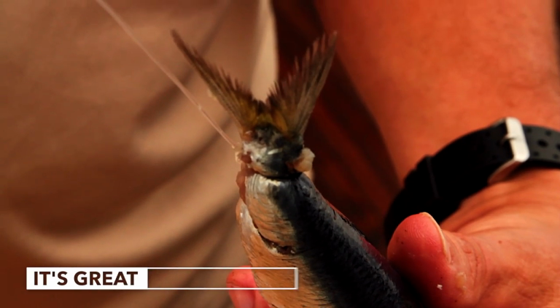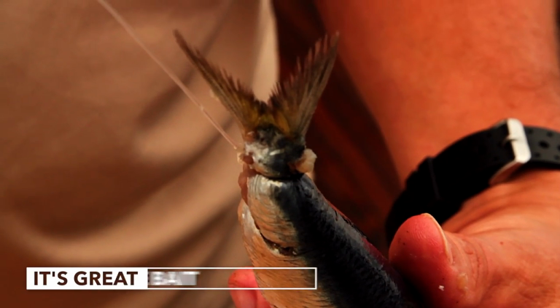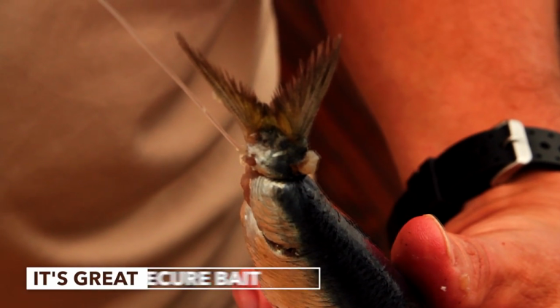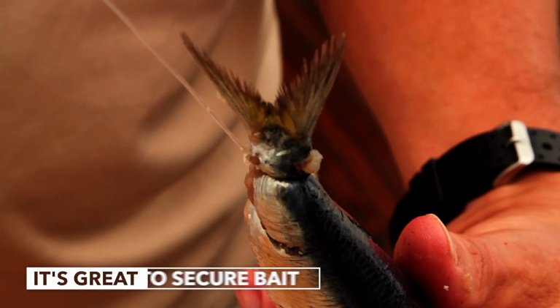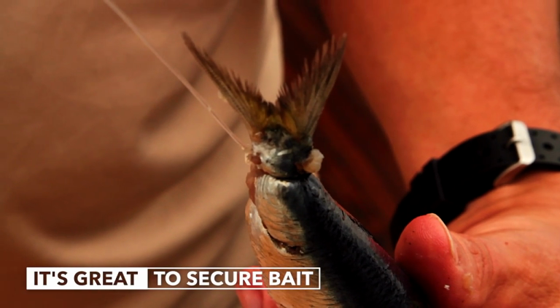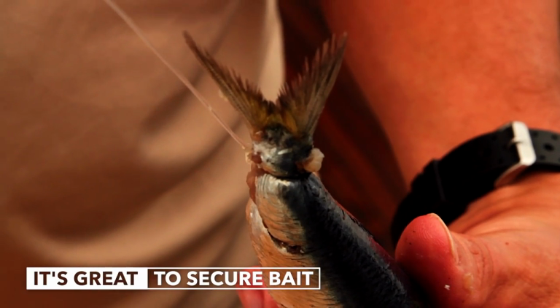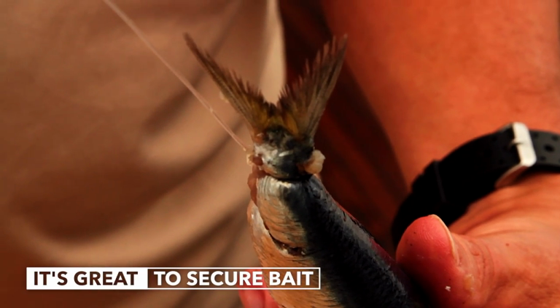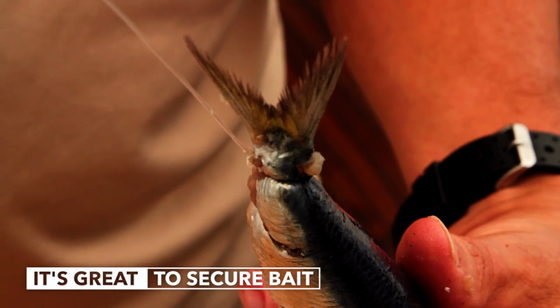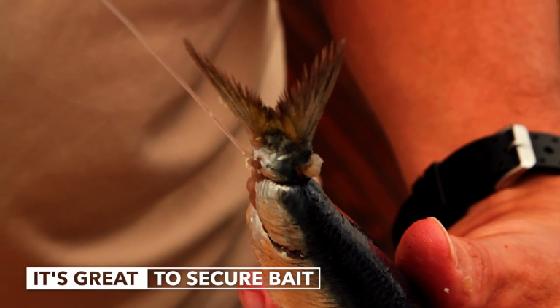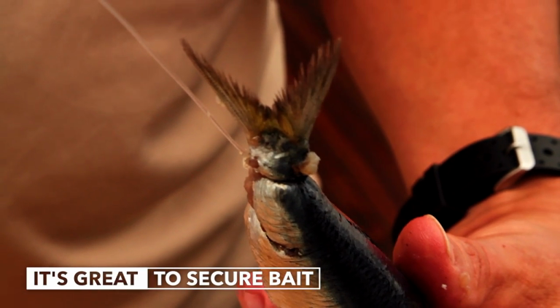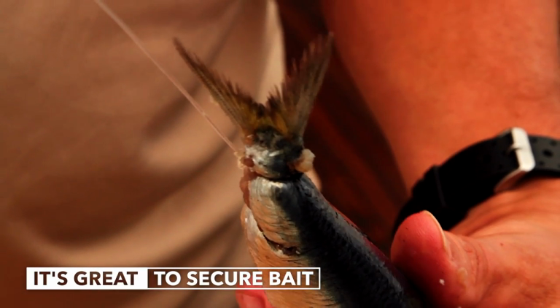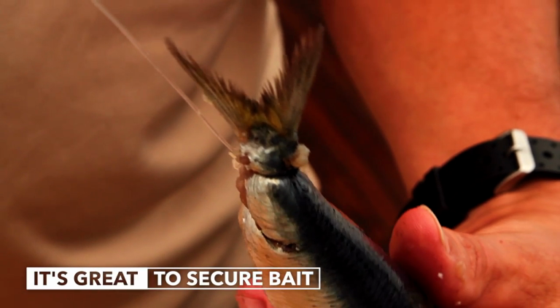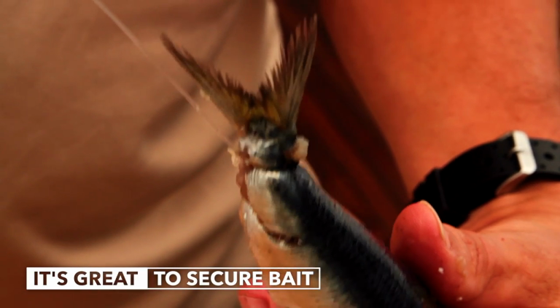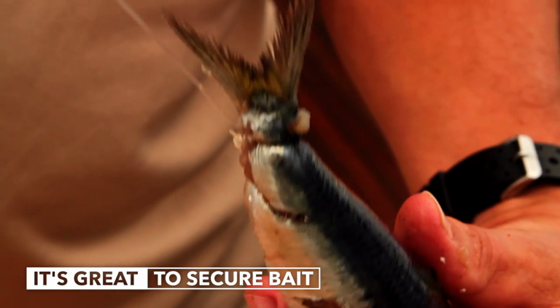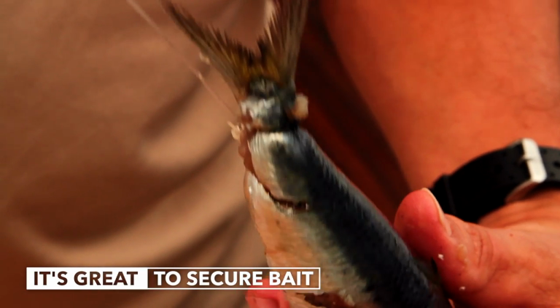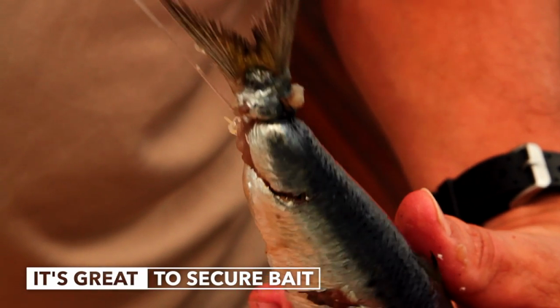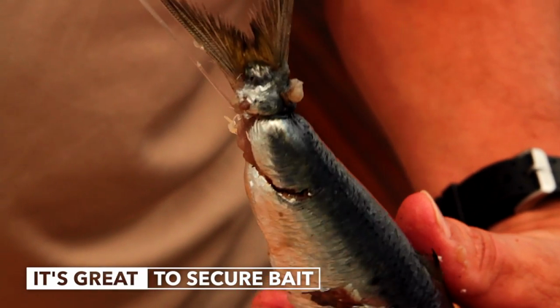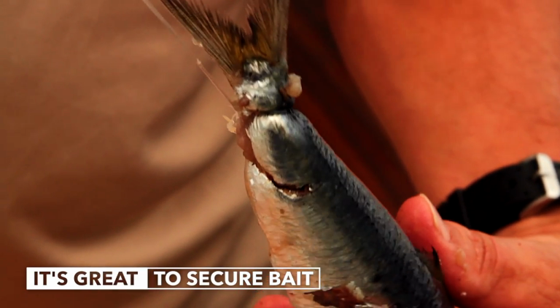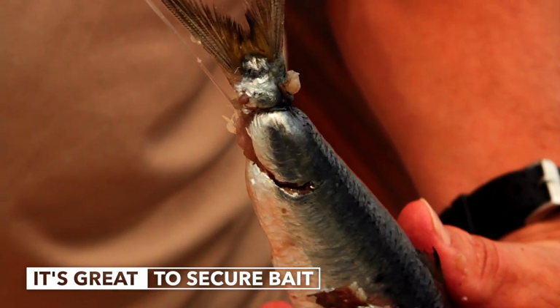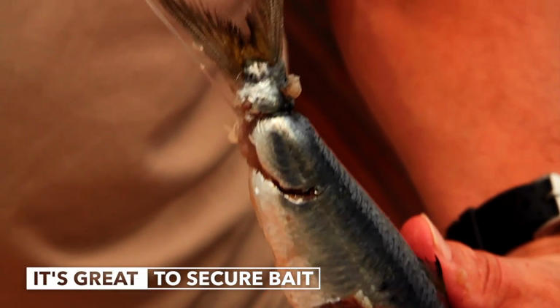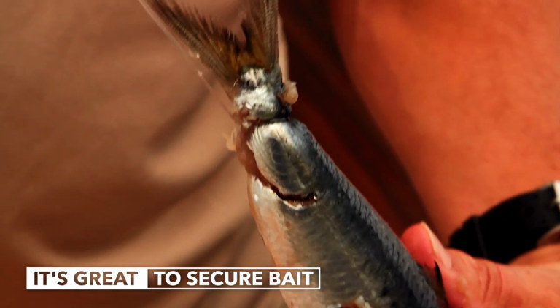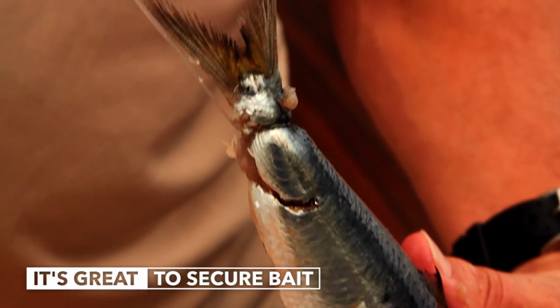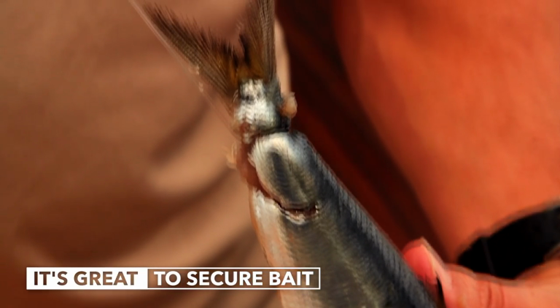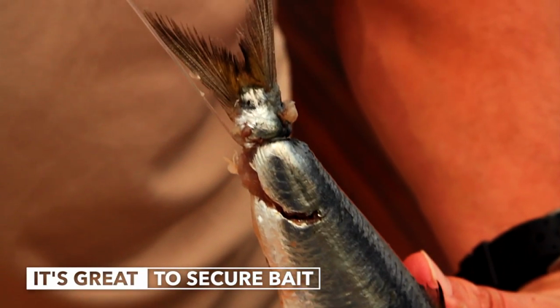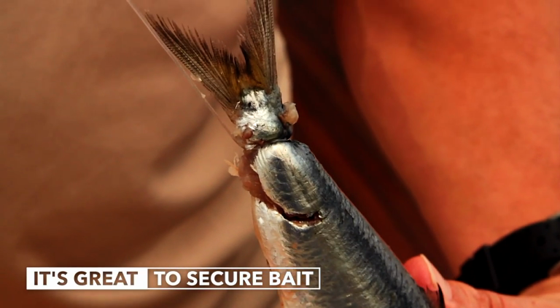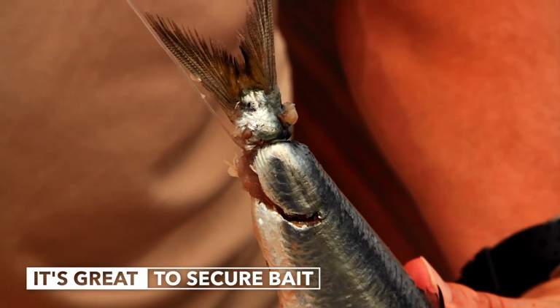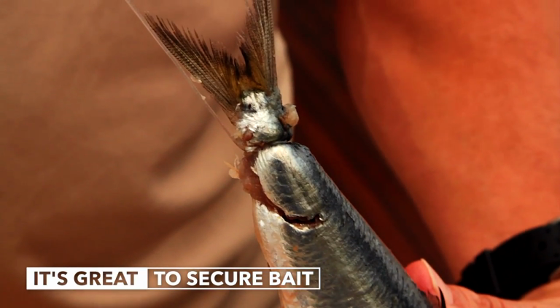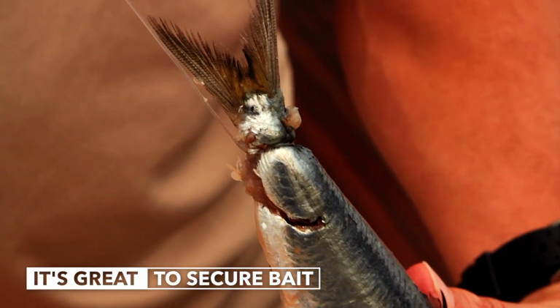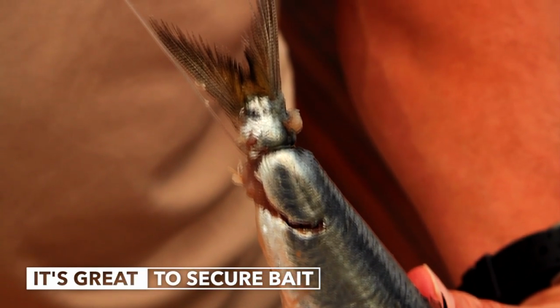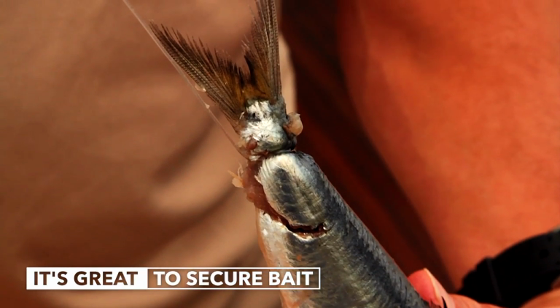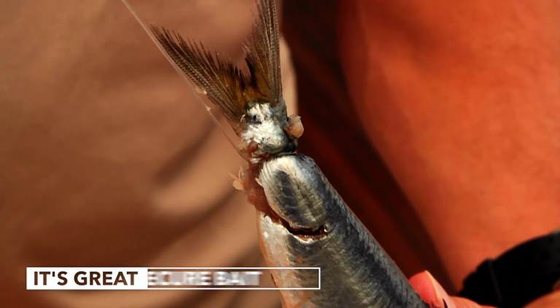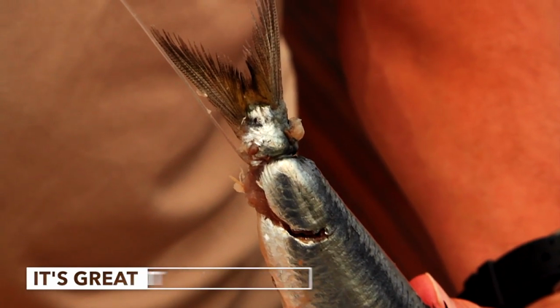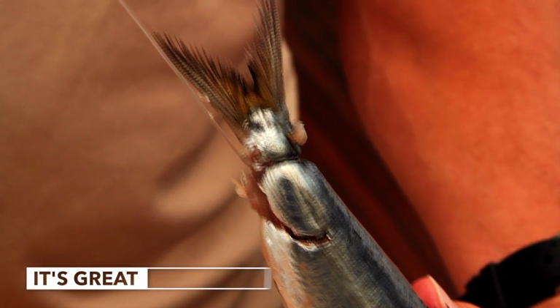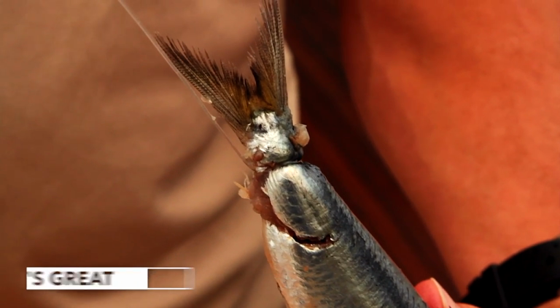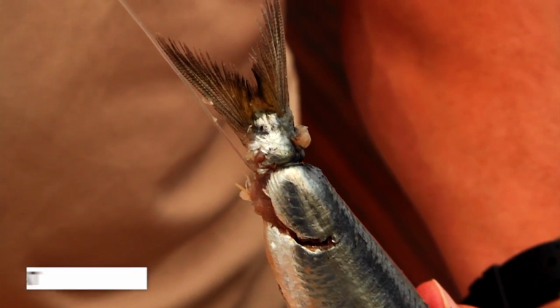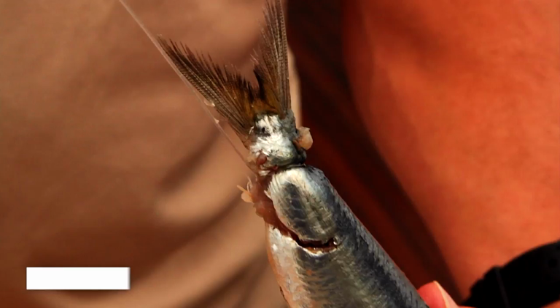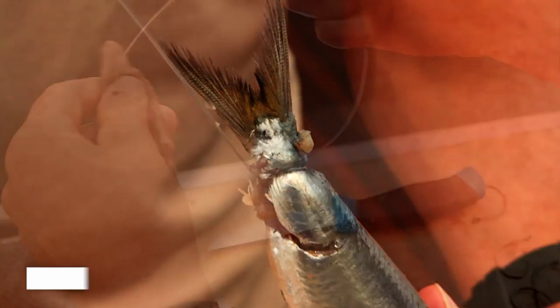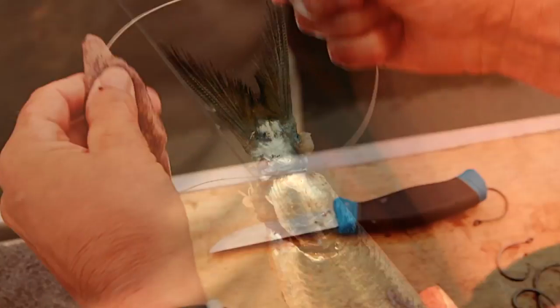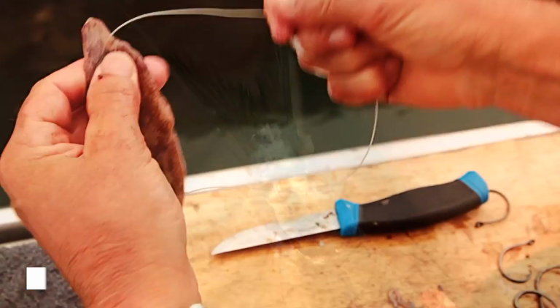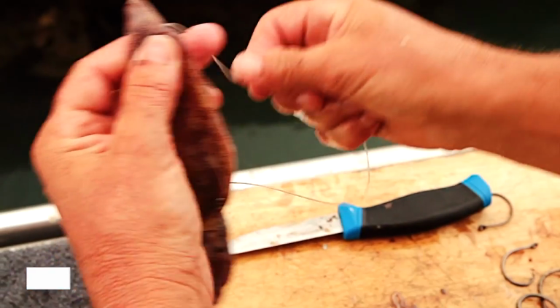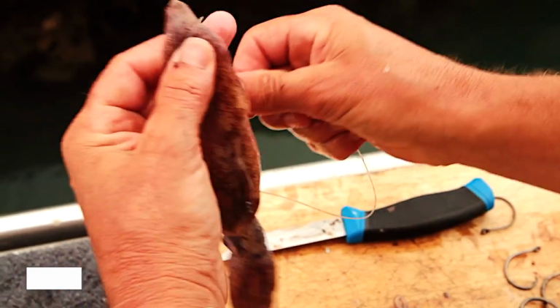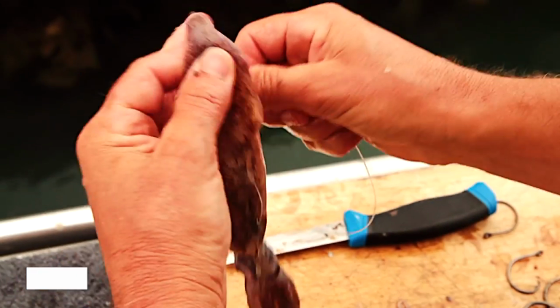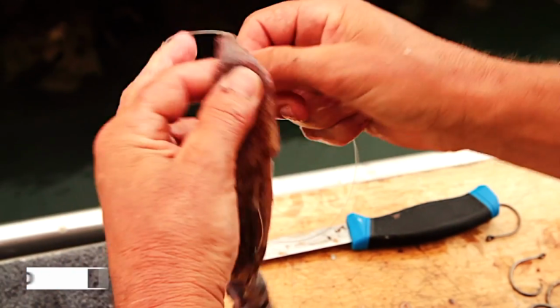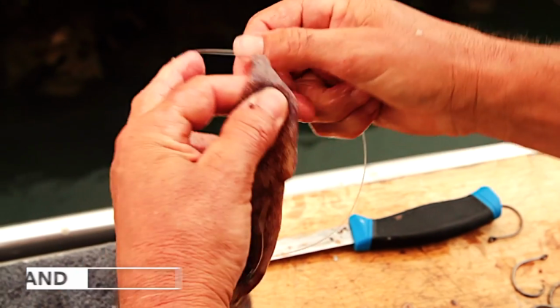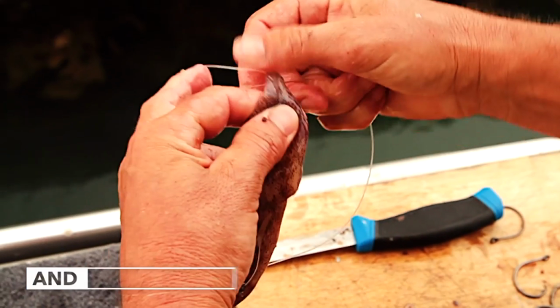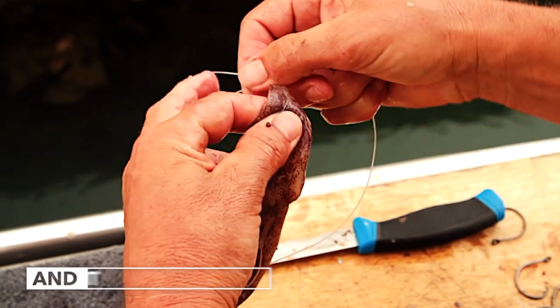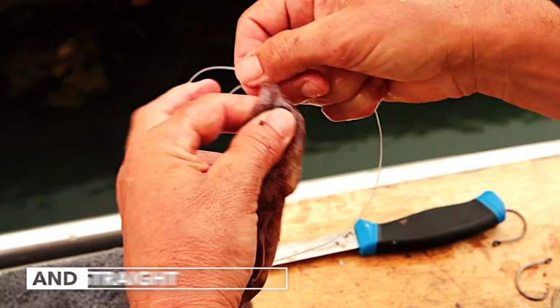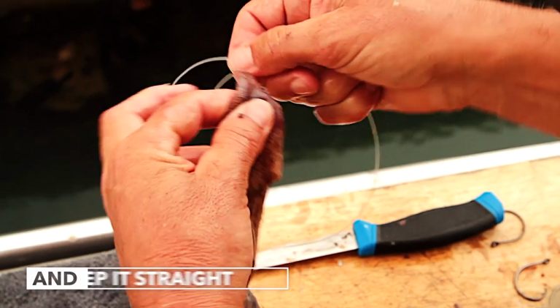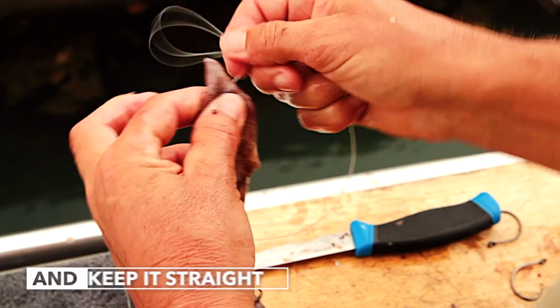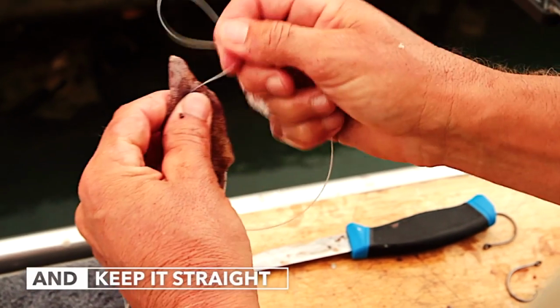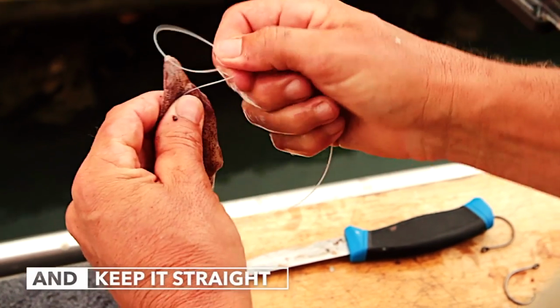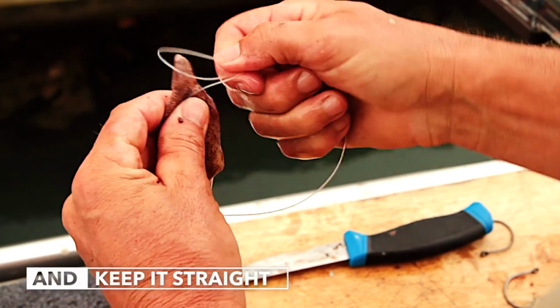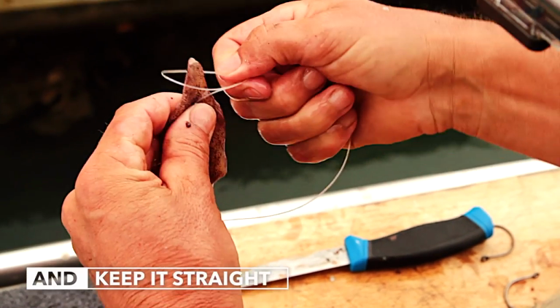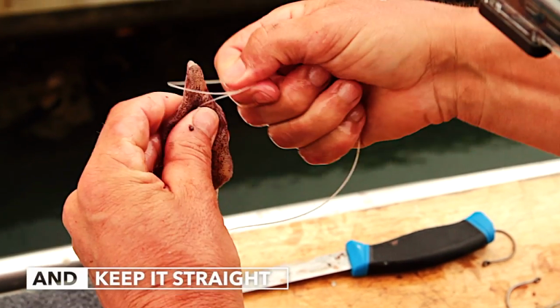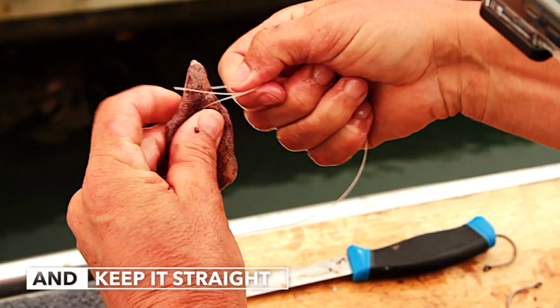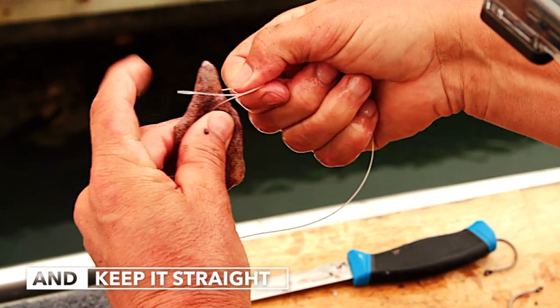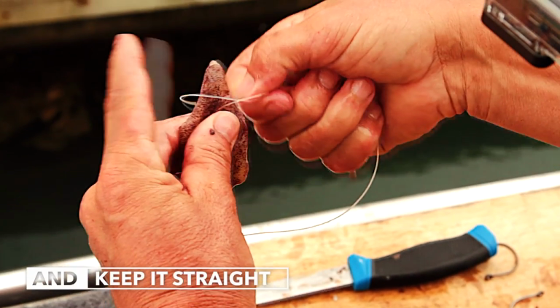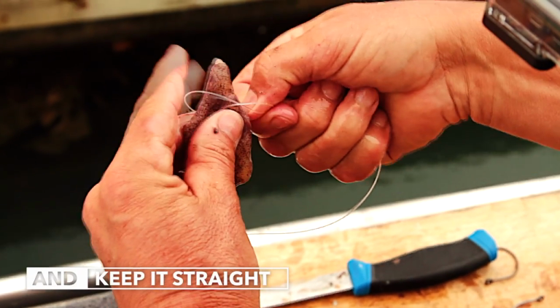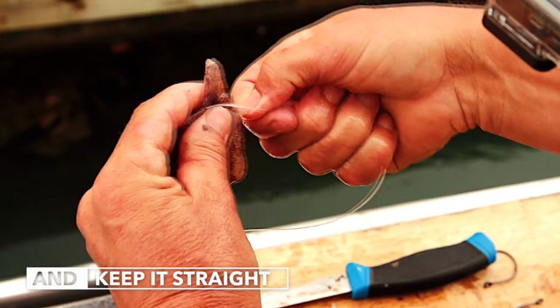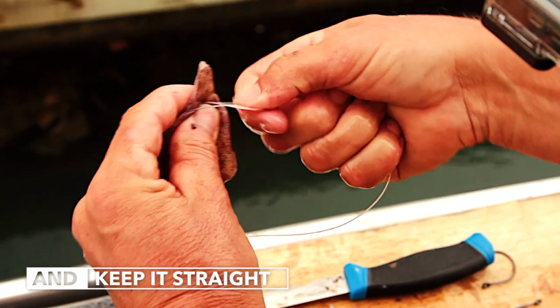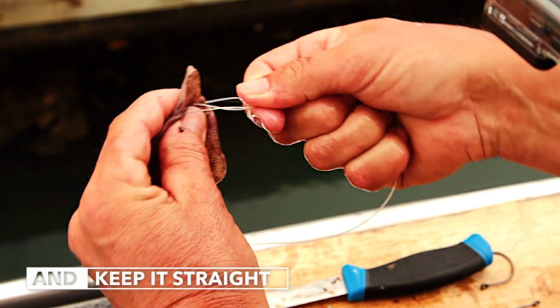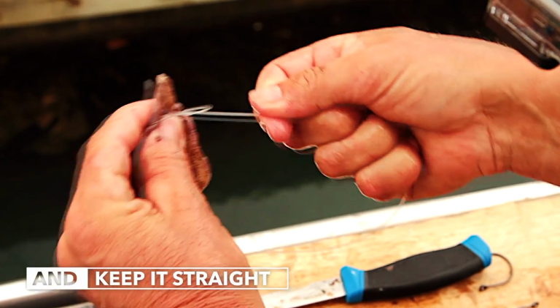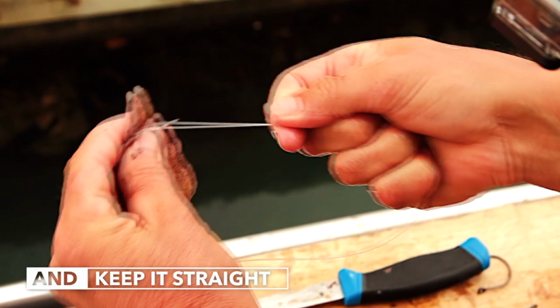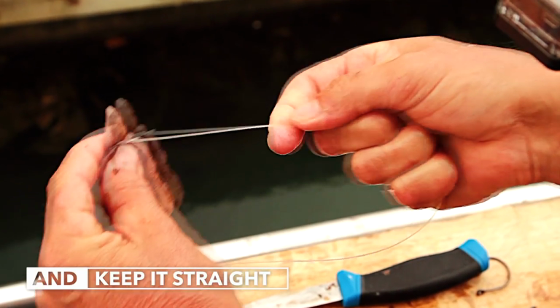And that now takes all the strain, and it won't pull your hook out. And that will now stop all the bait bunching up on the hook.